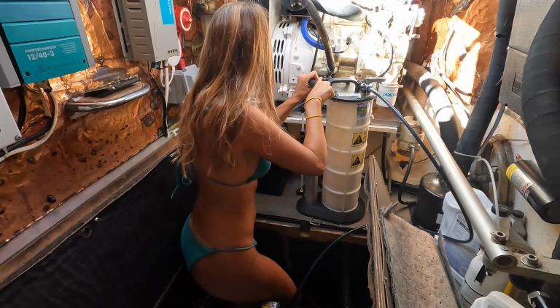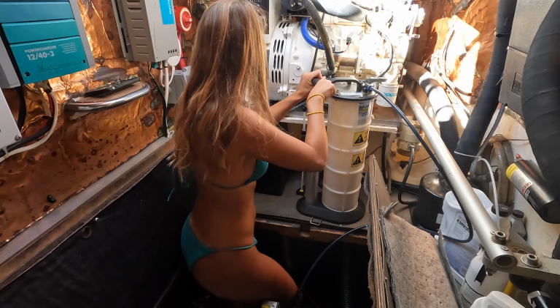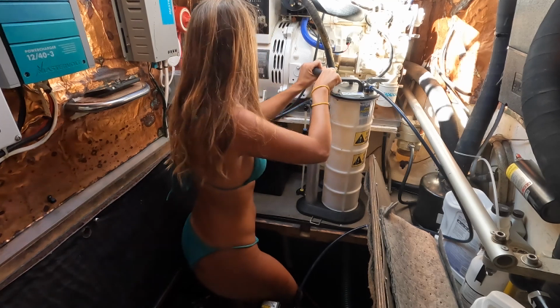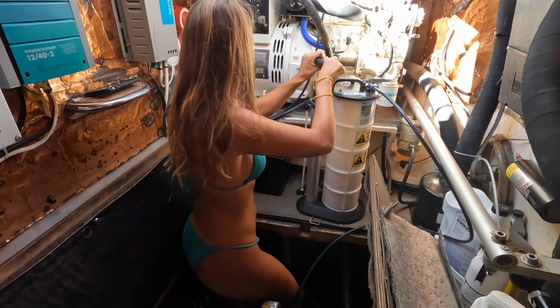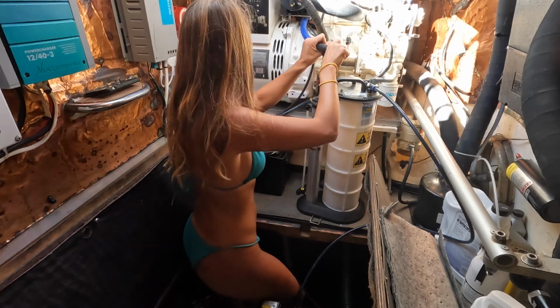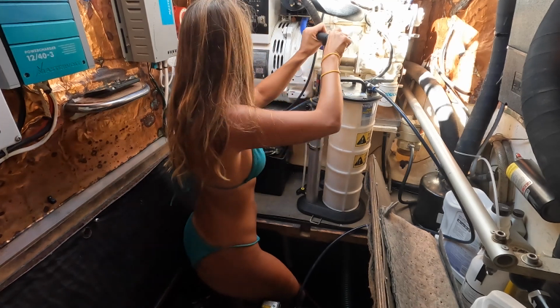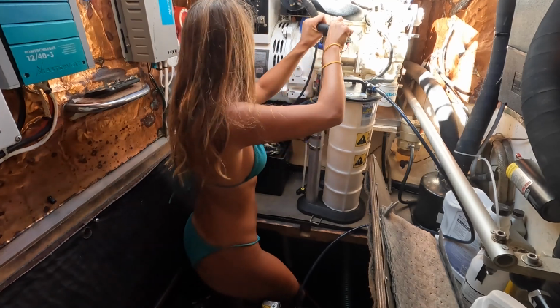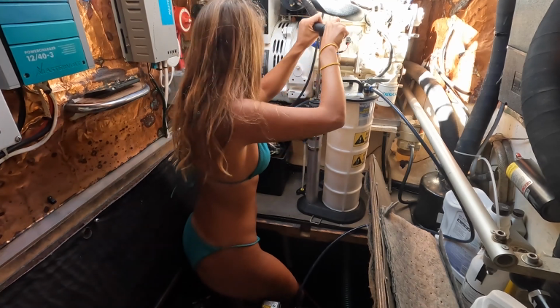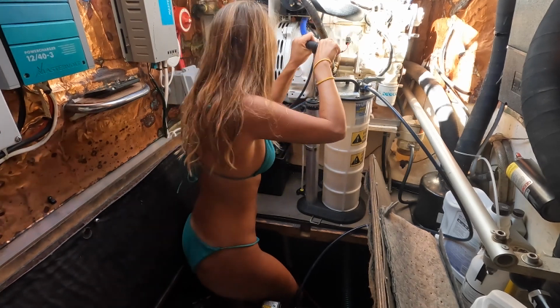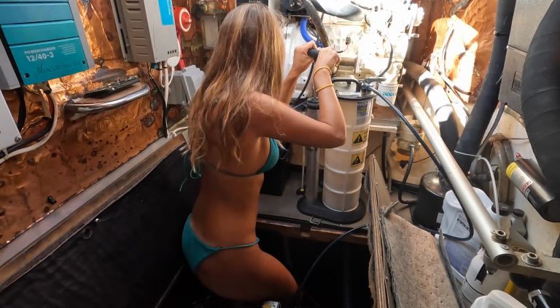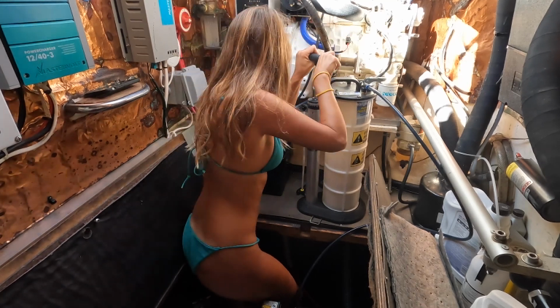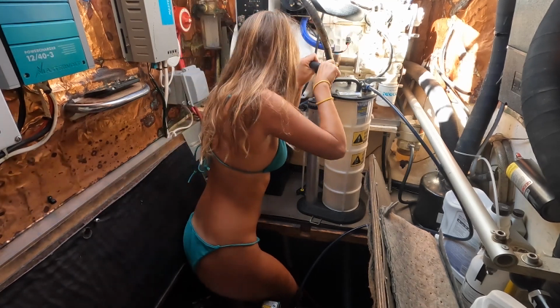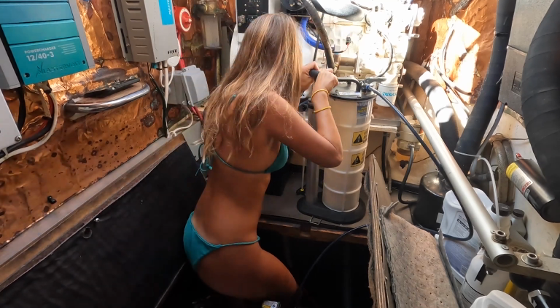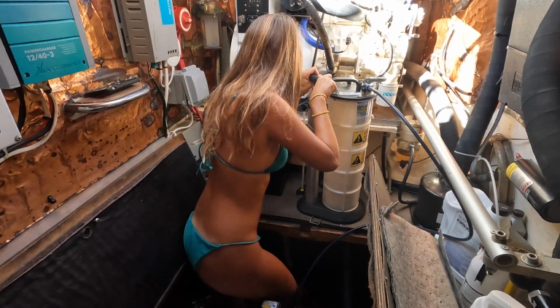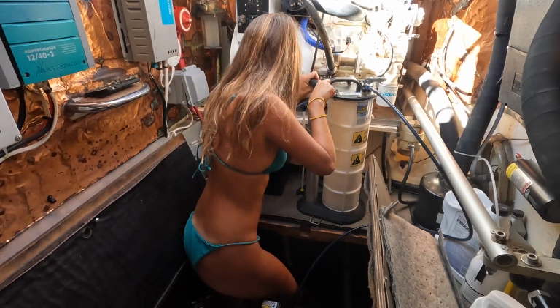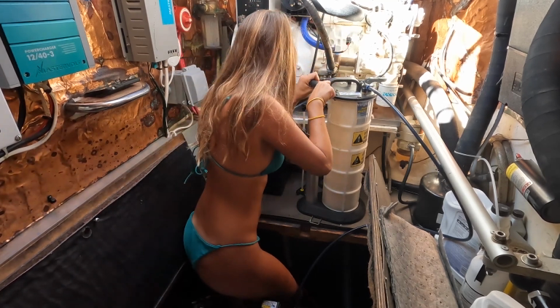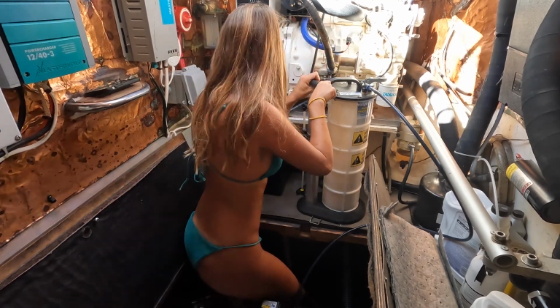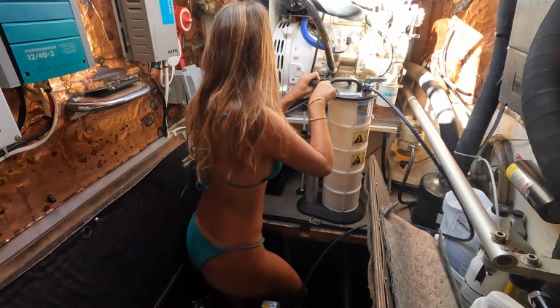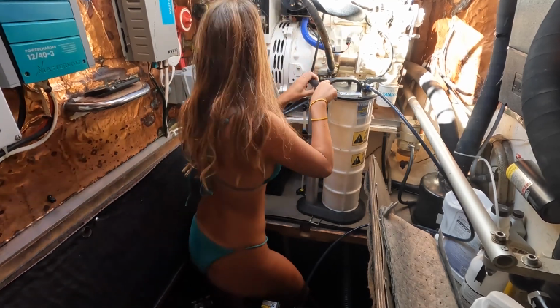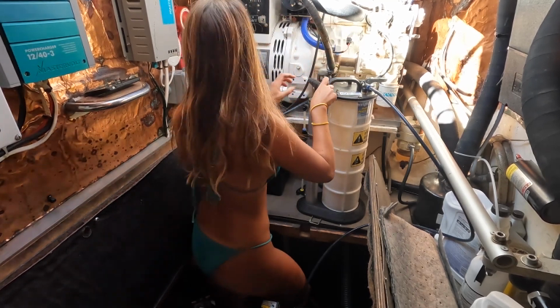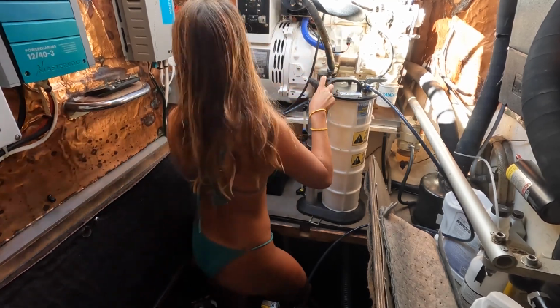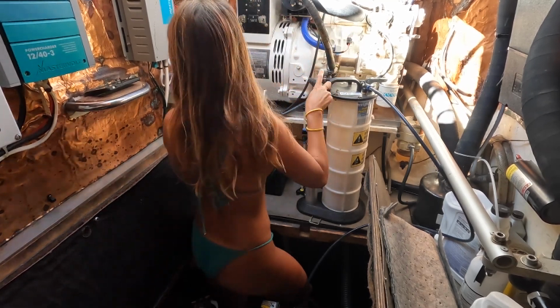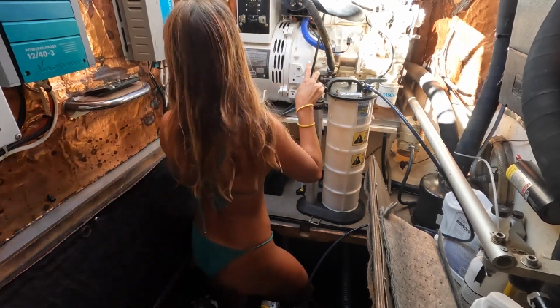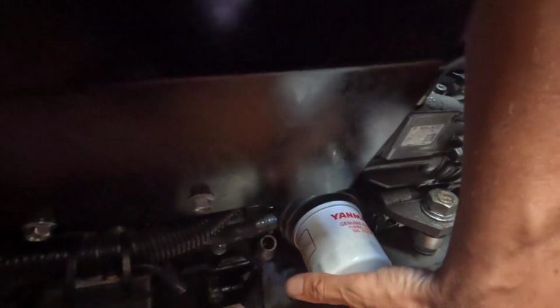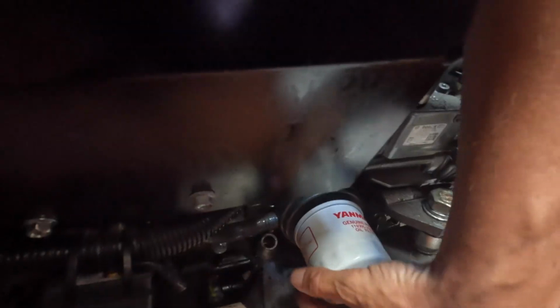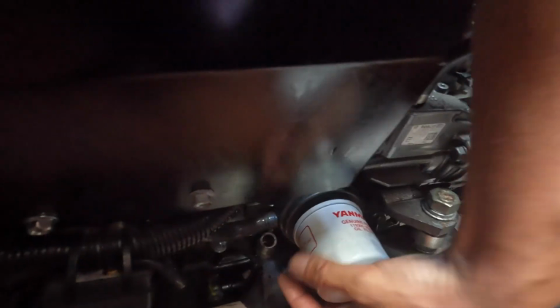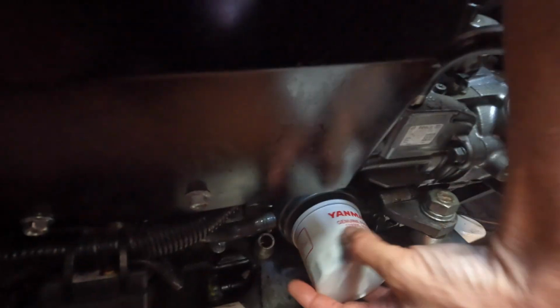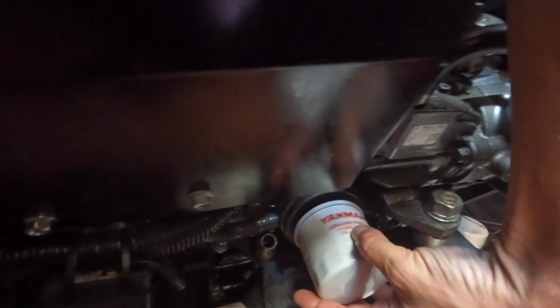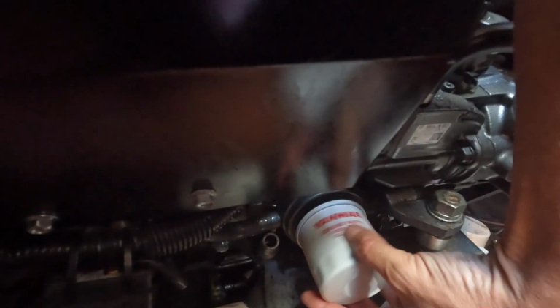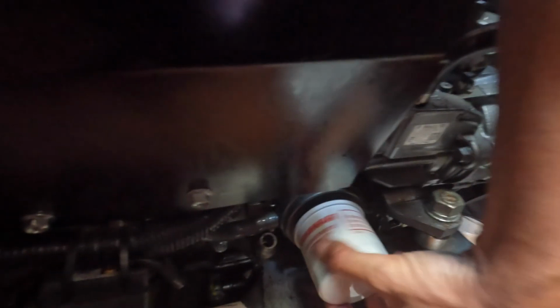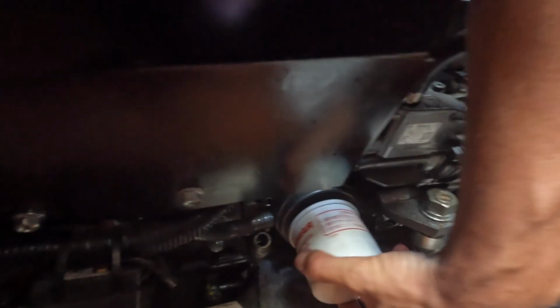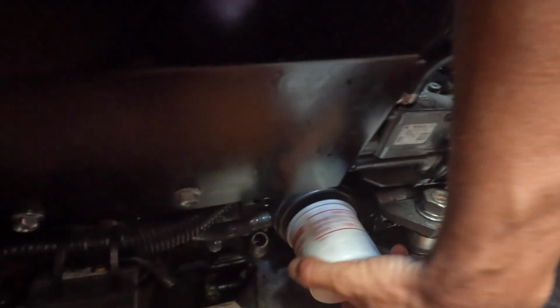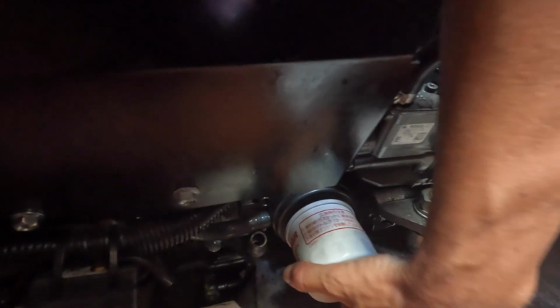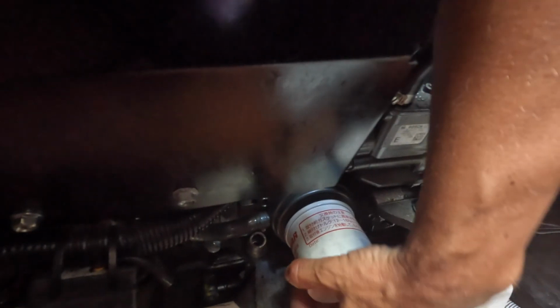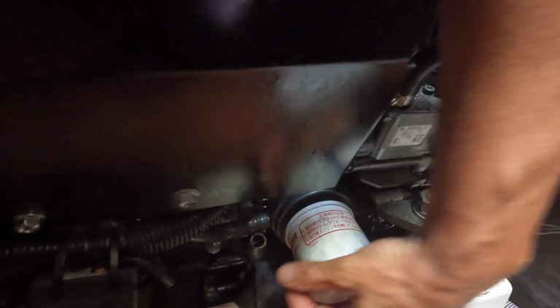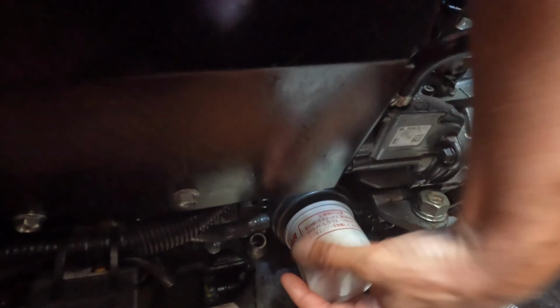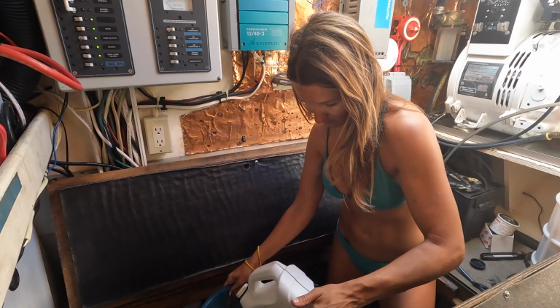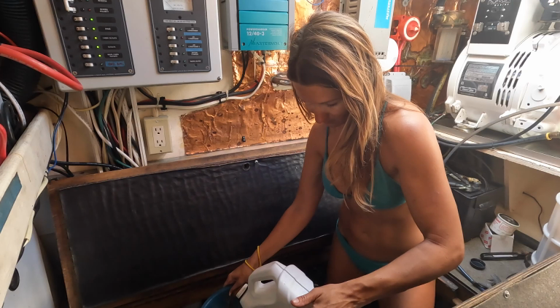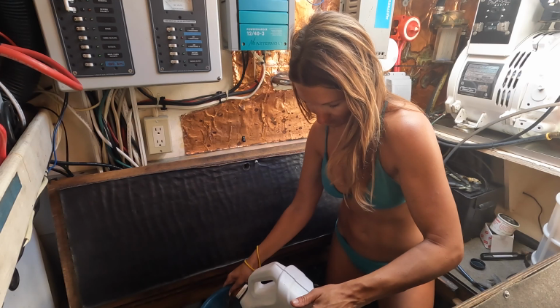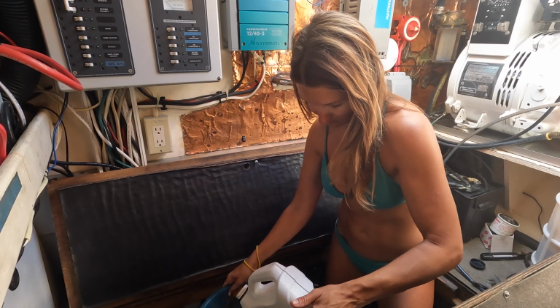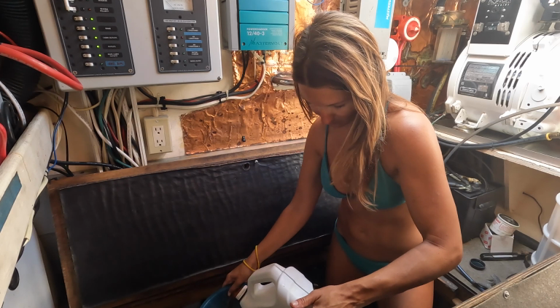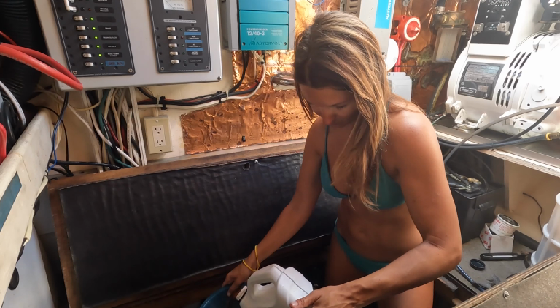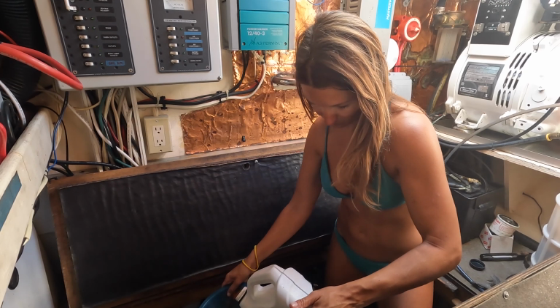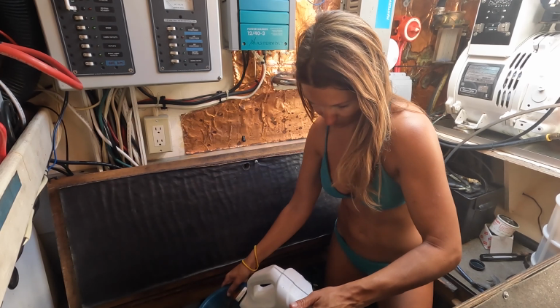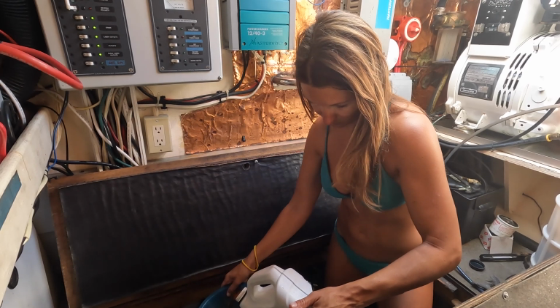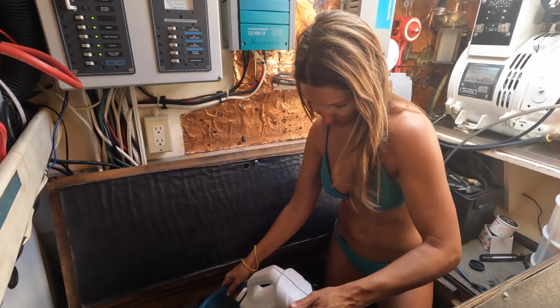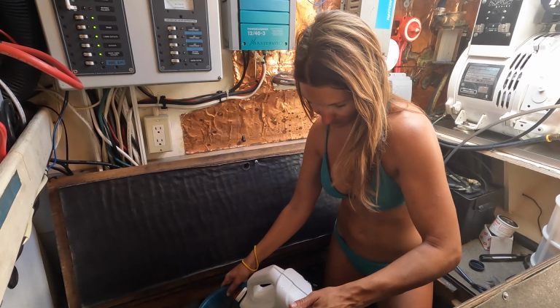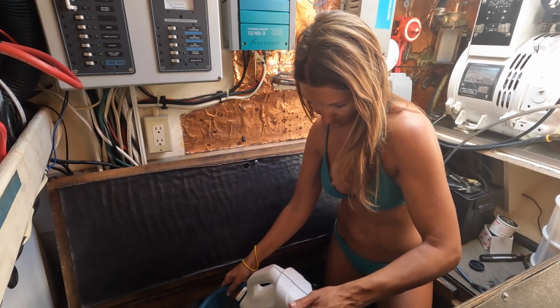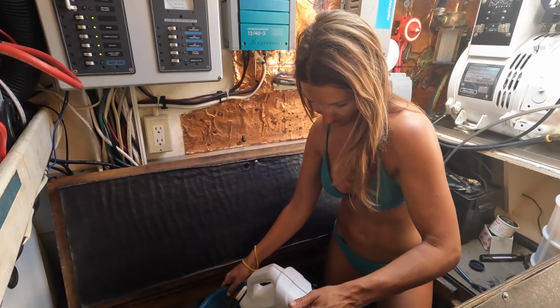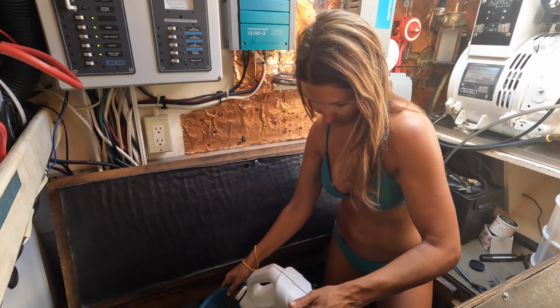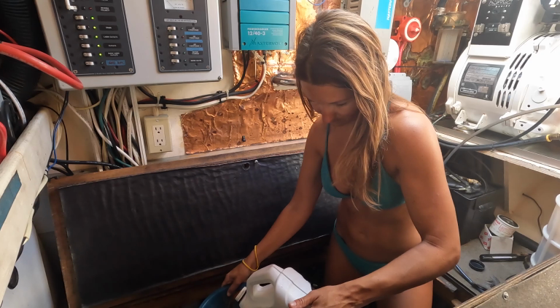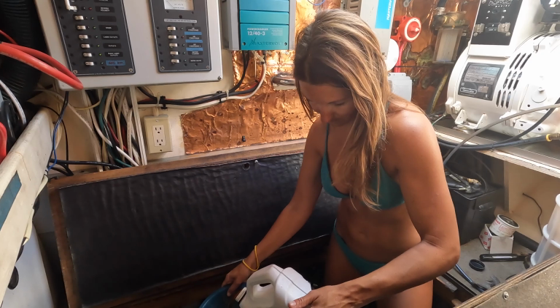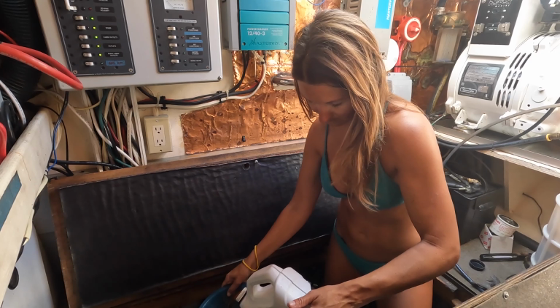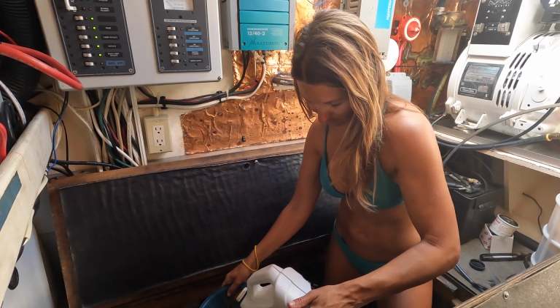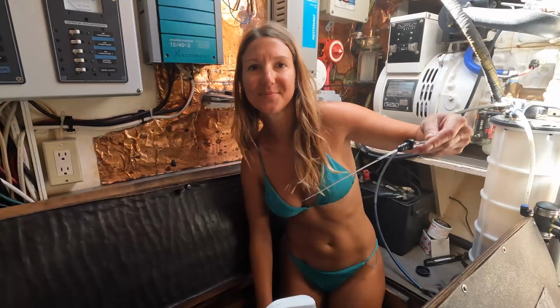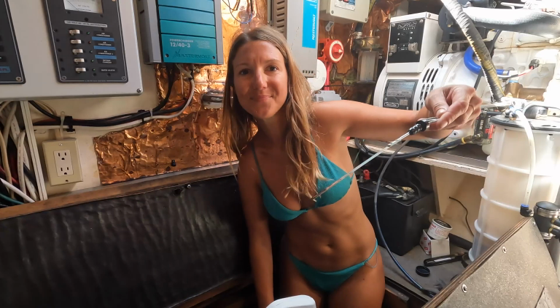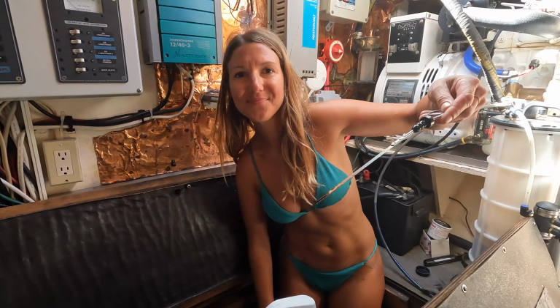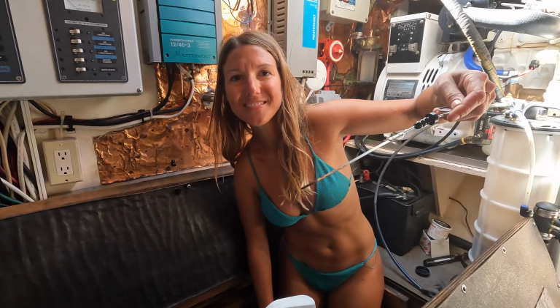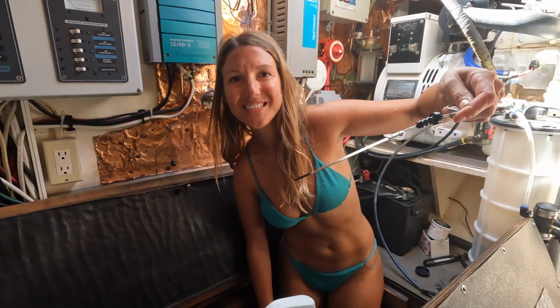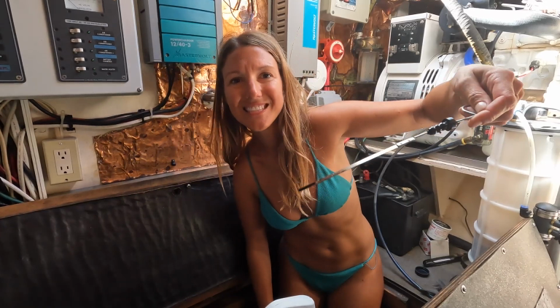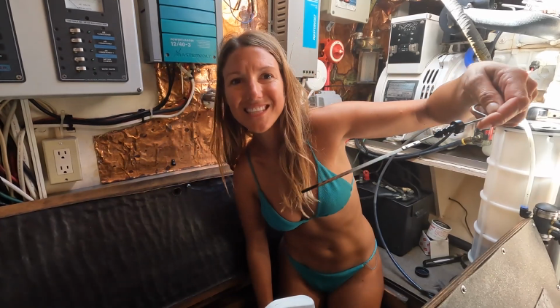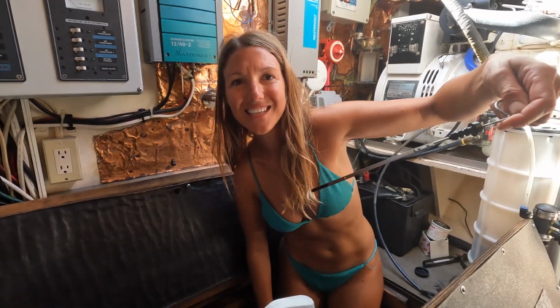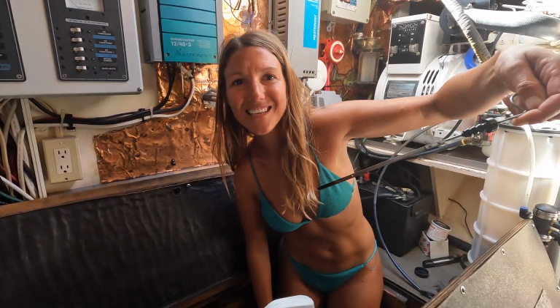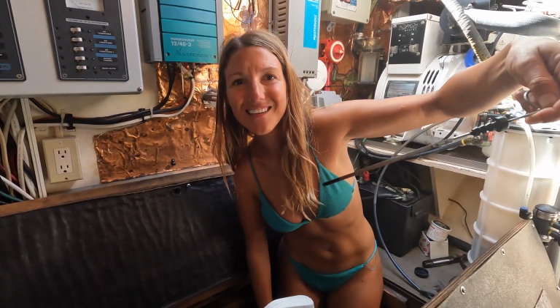Today I'm going to take you step by step through how I do an oil change and put new oil filters on my Yanmar diesel engines.